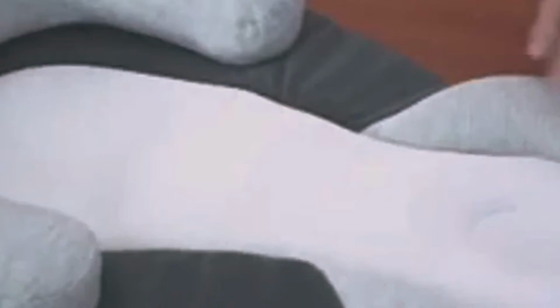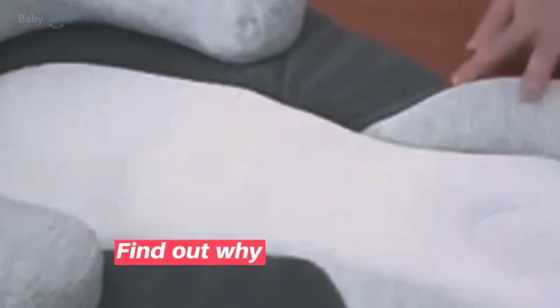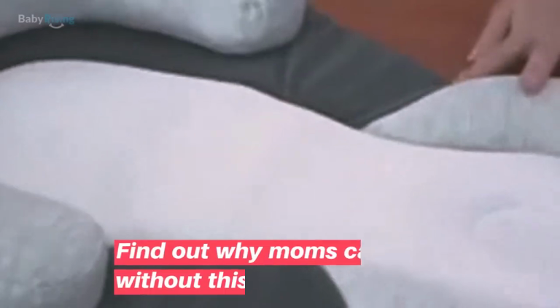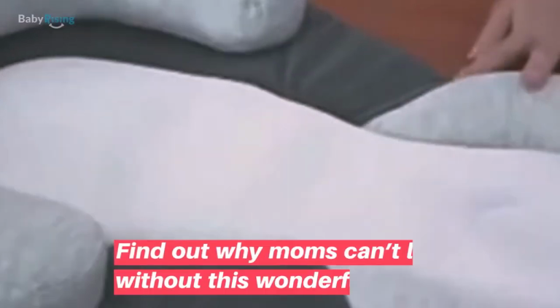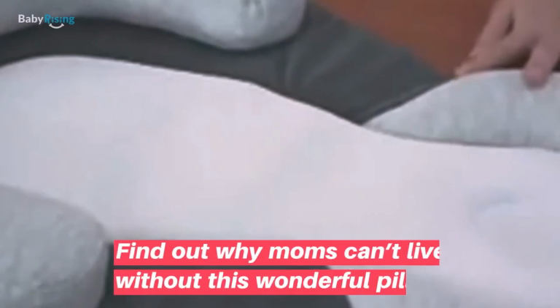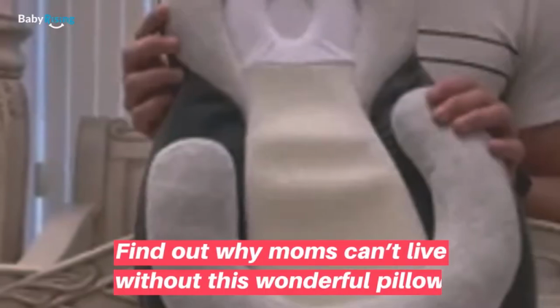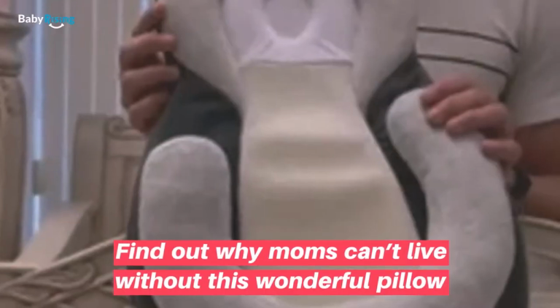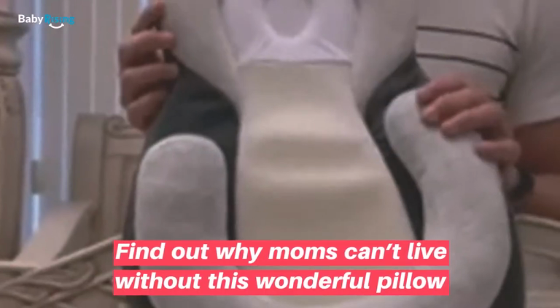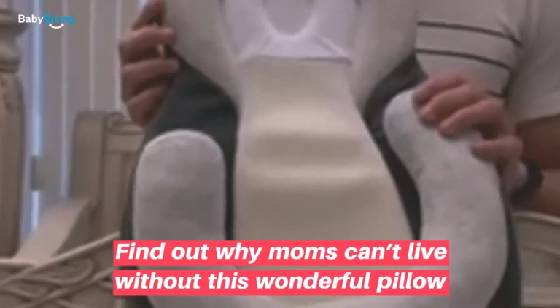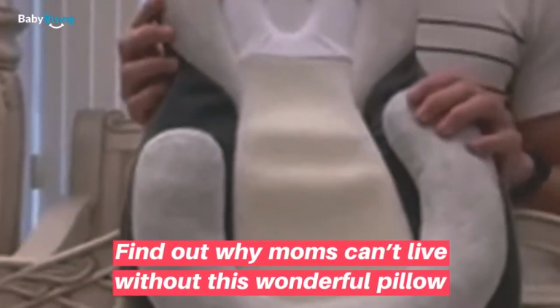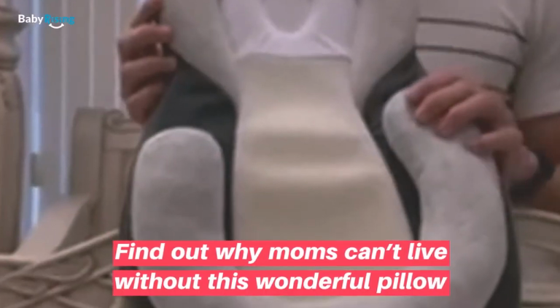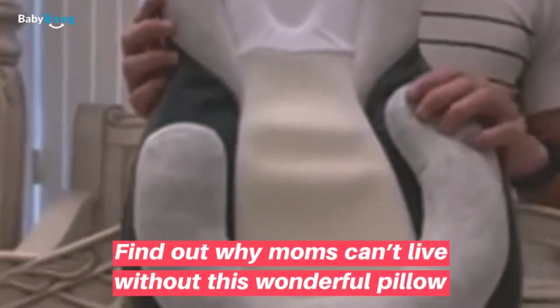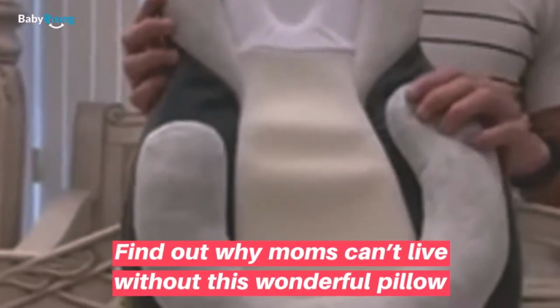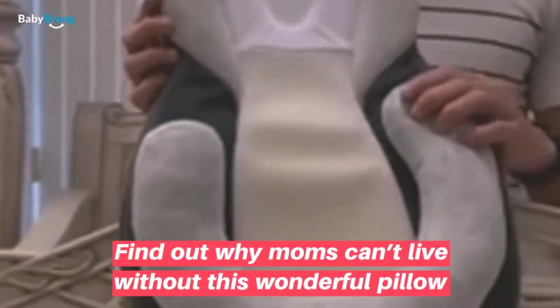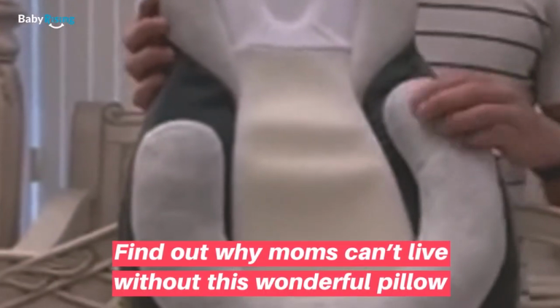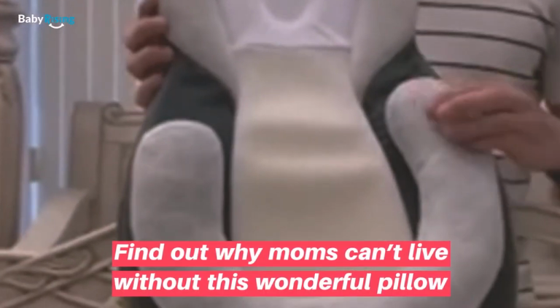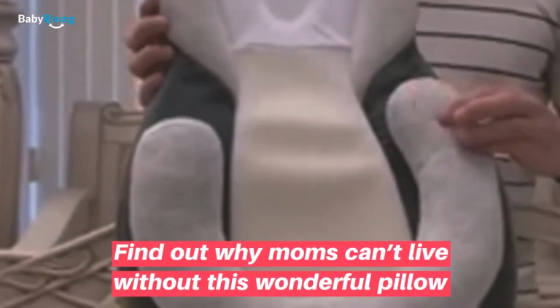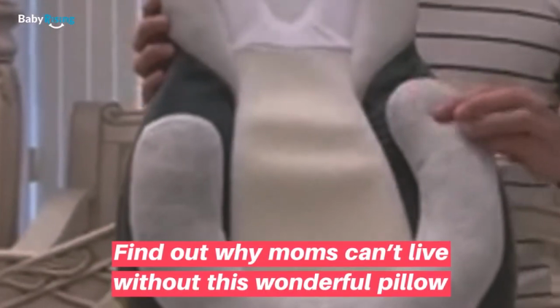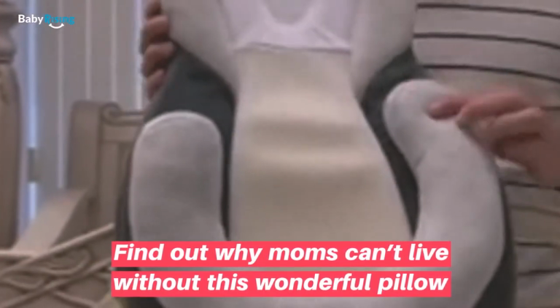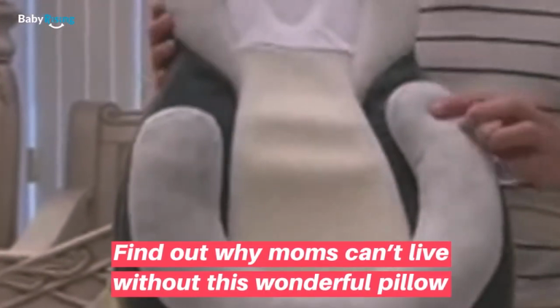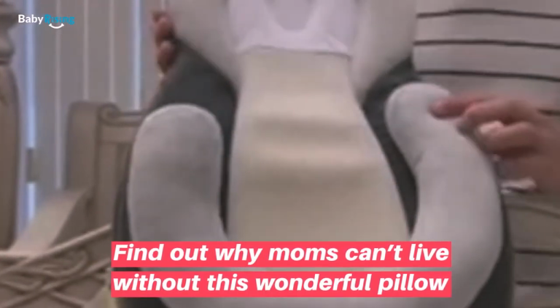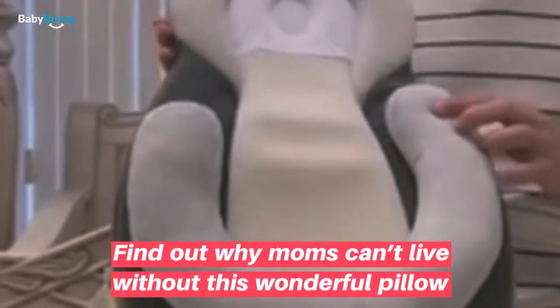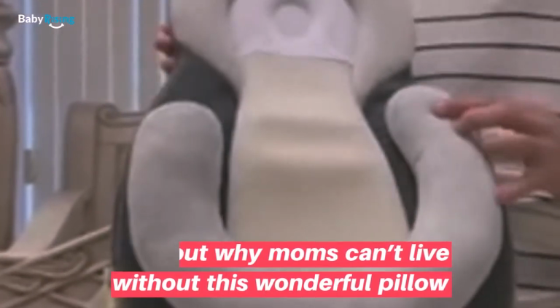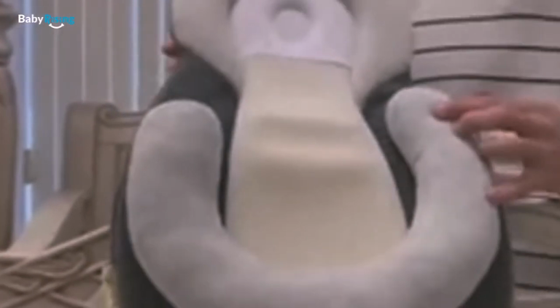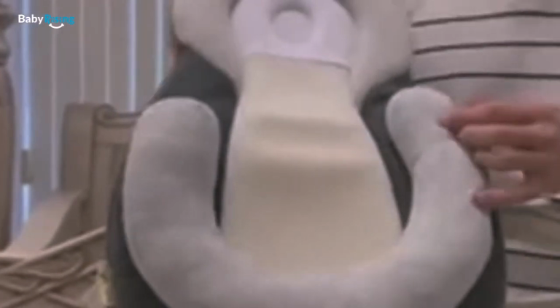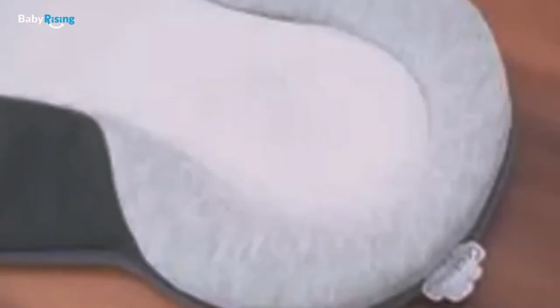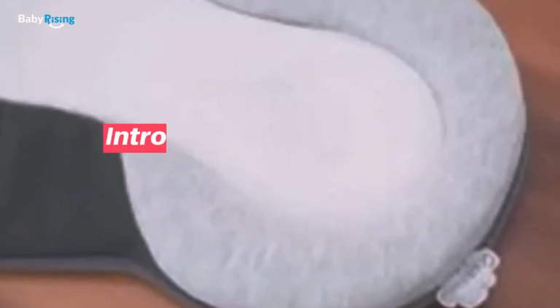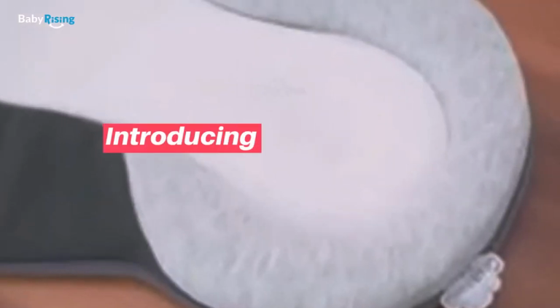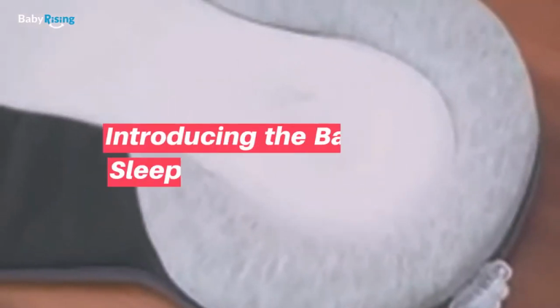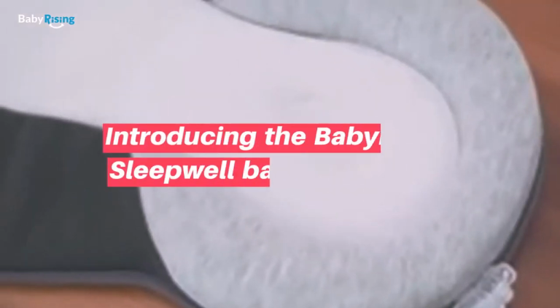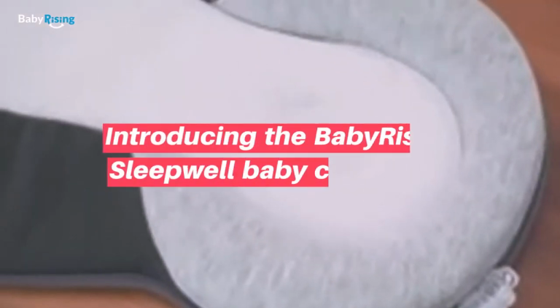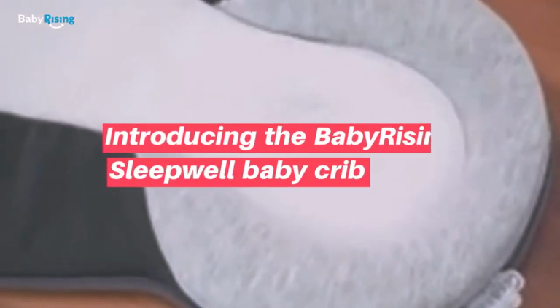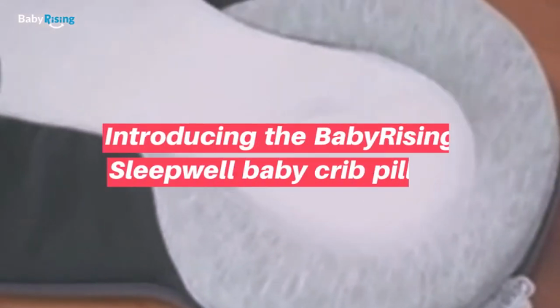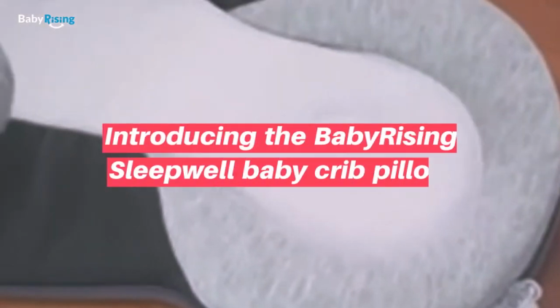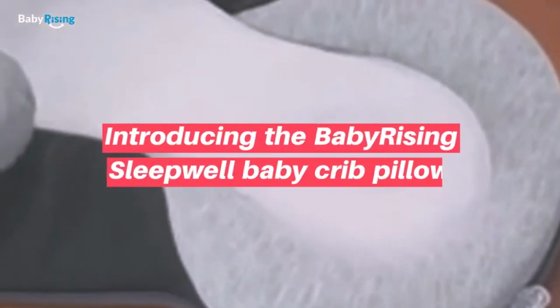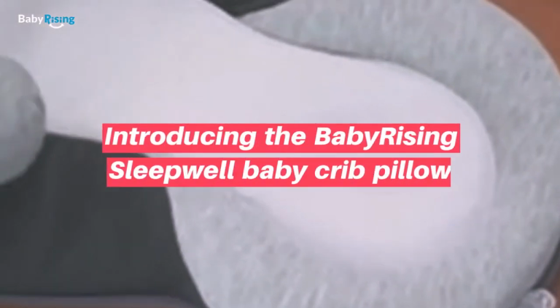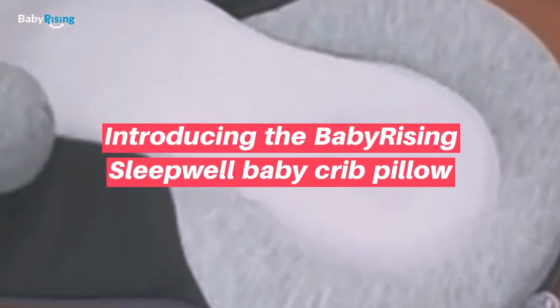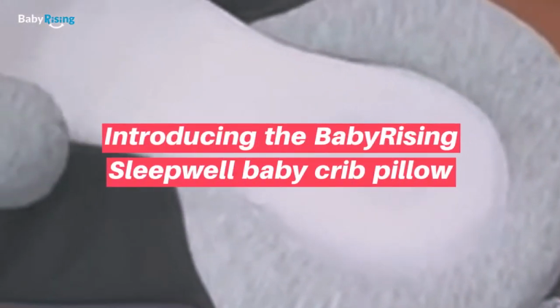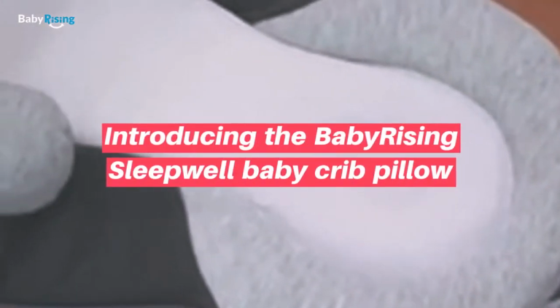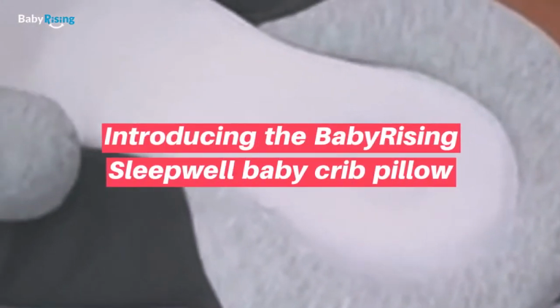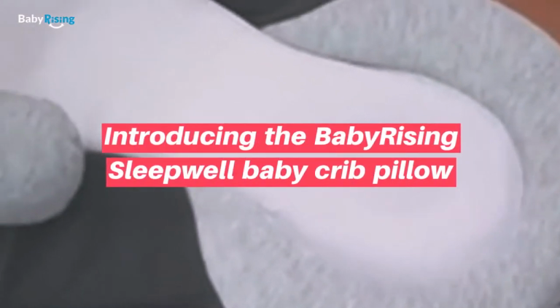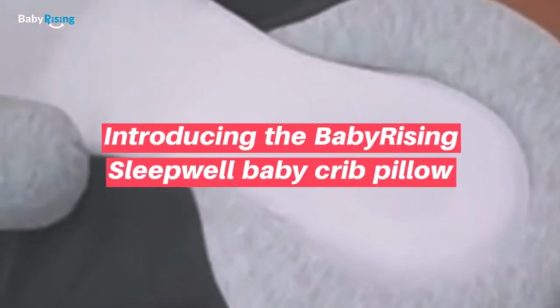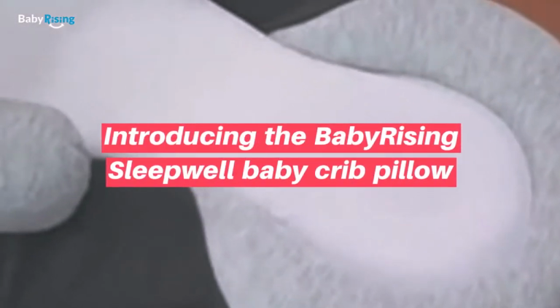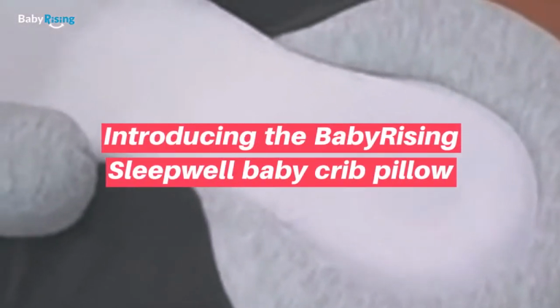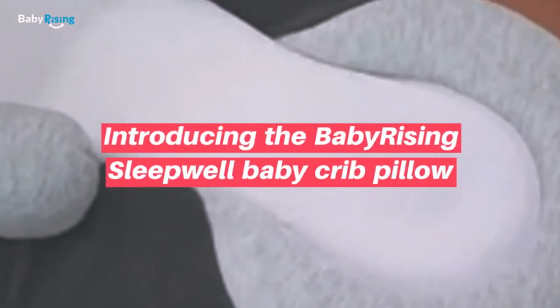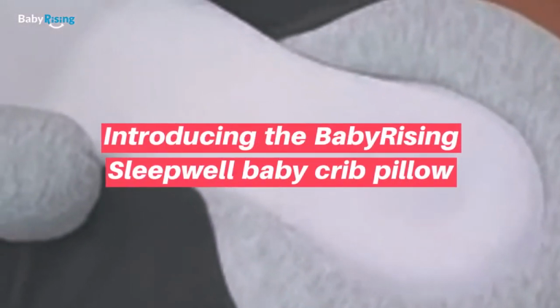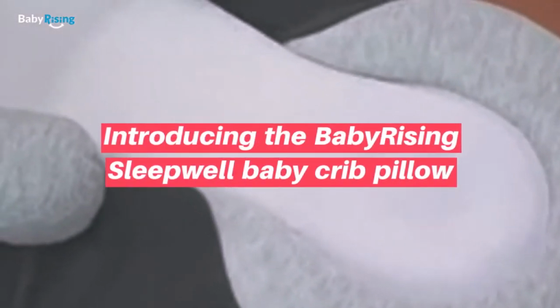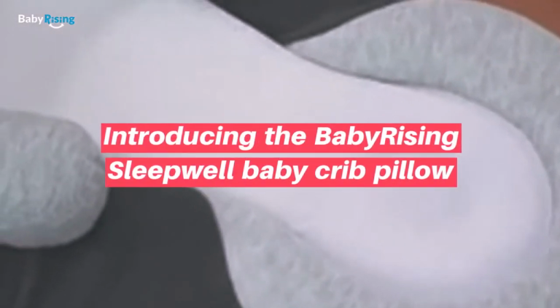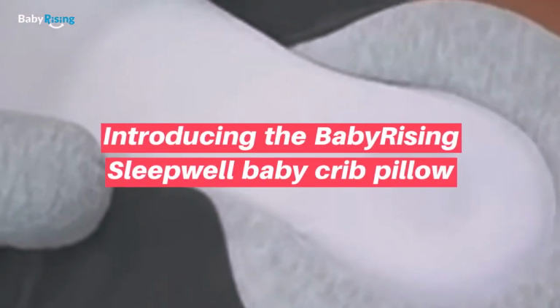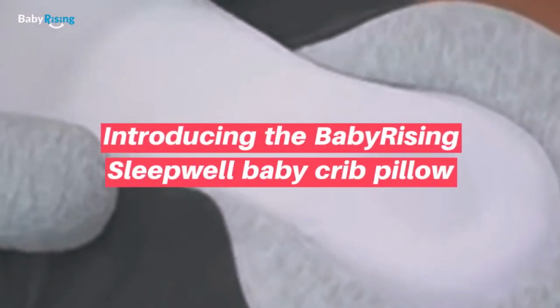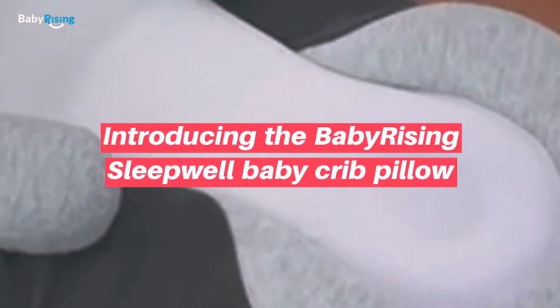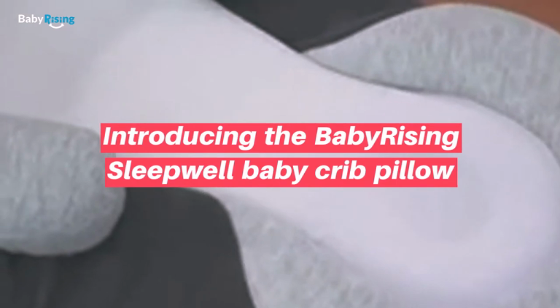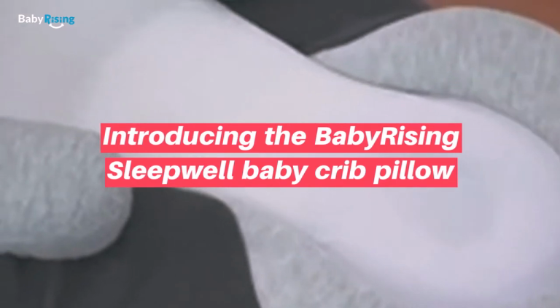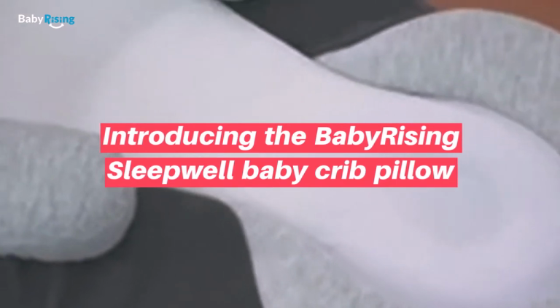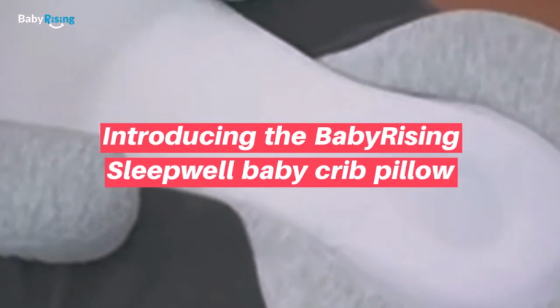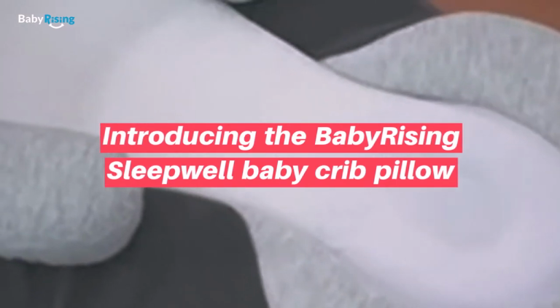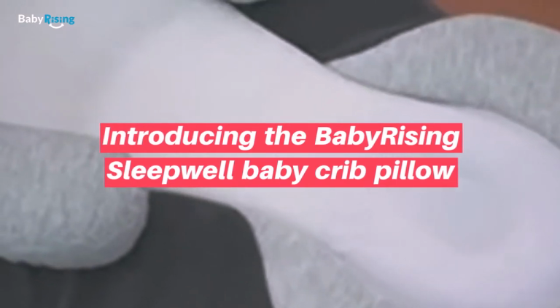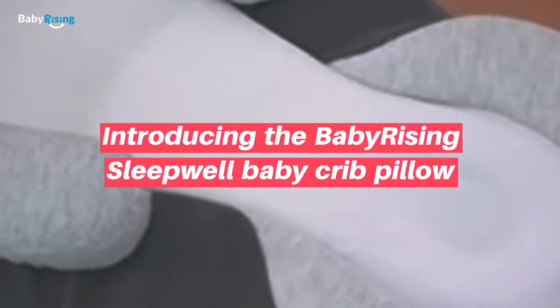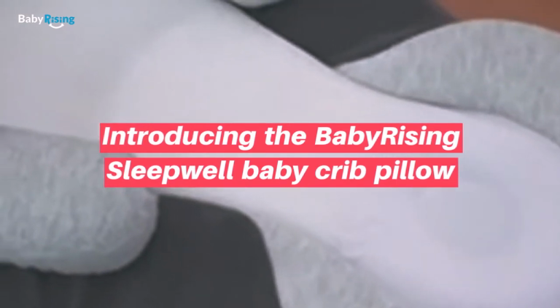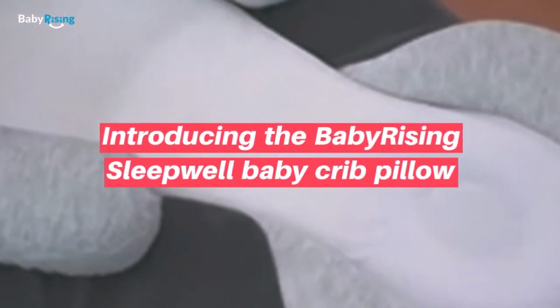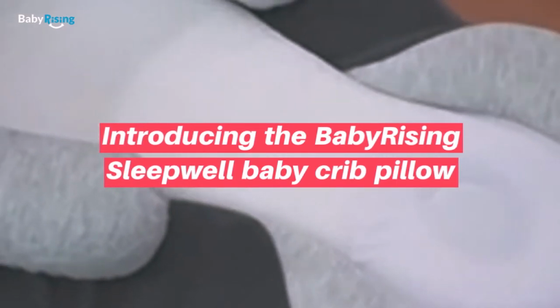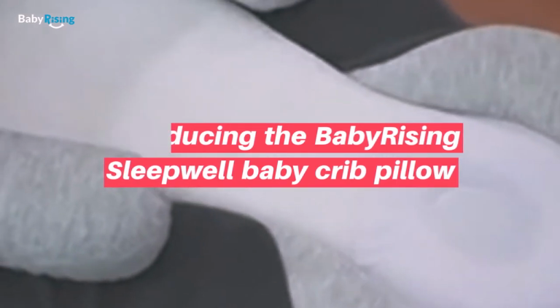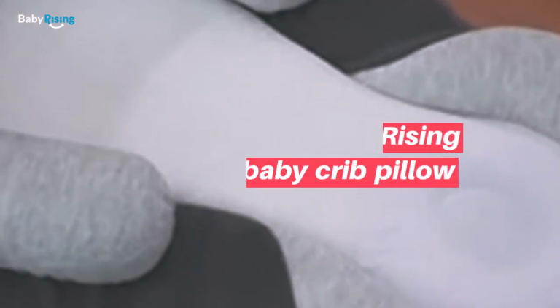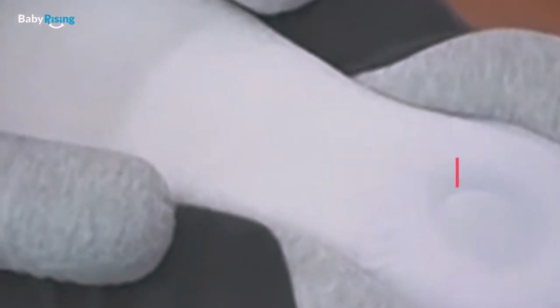Find out why moms can't live without this wonderful pillow. Introducing the Baby Rising Sleep Well Baby Crib Pillow.